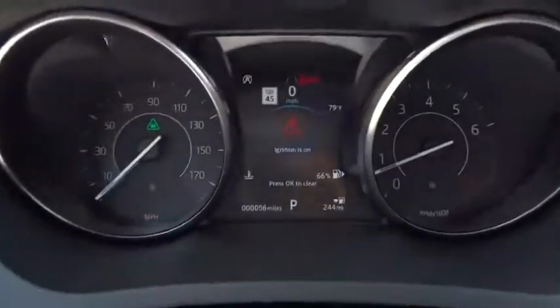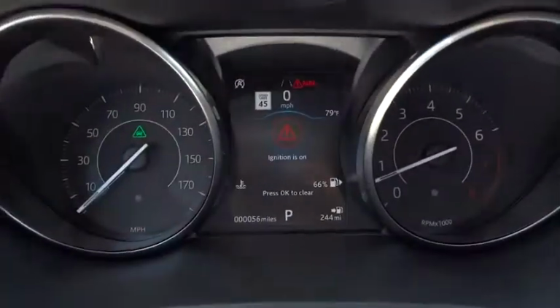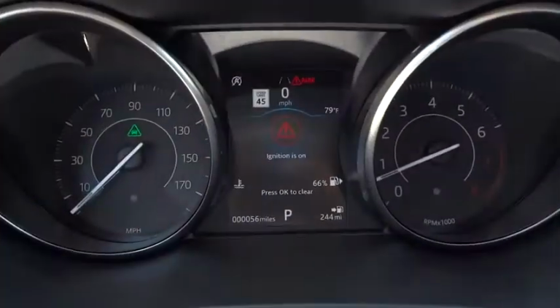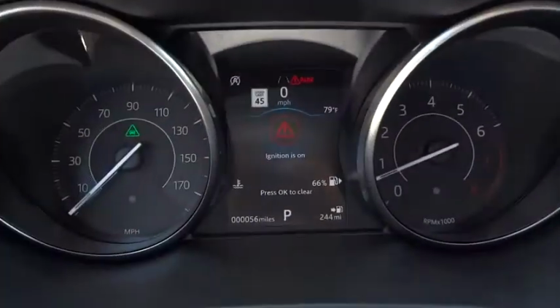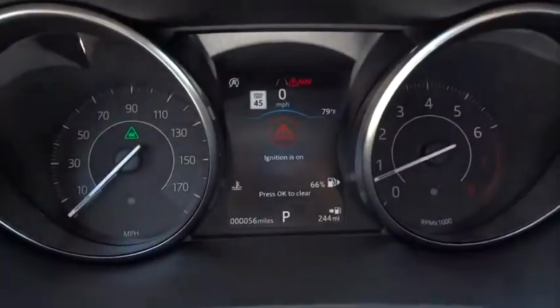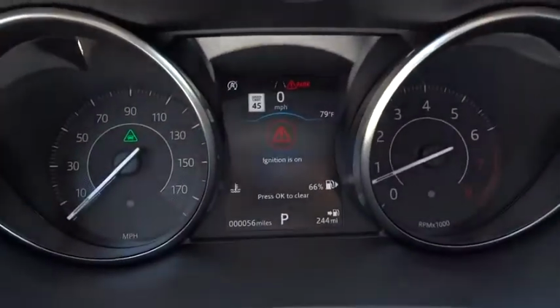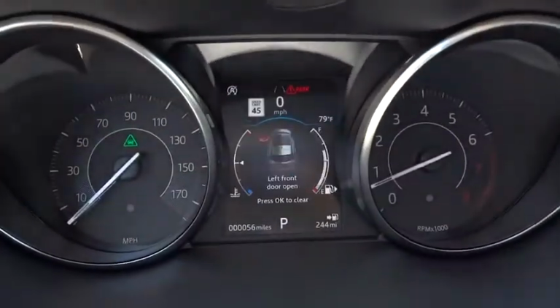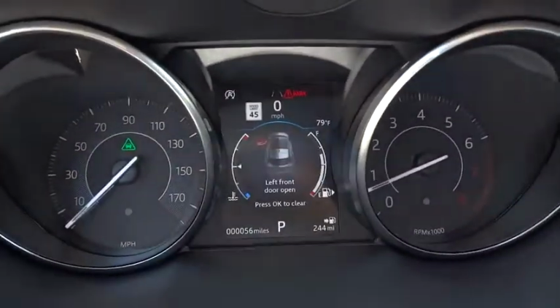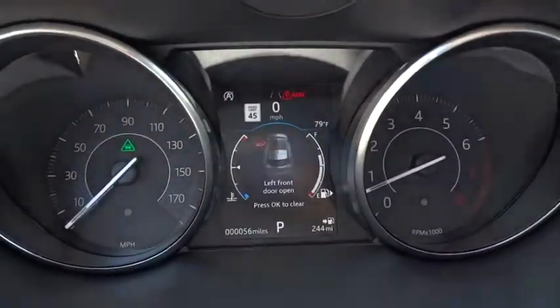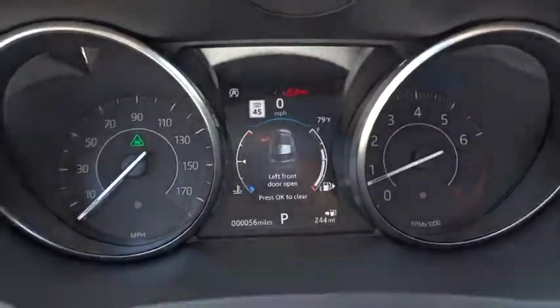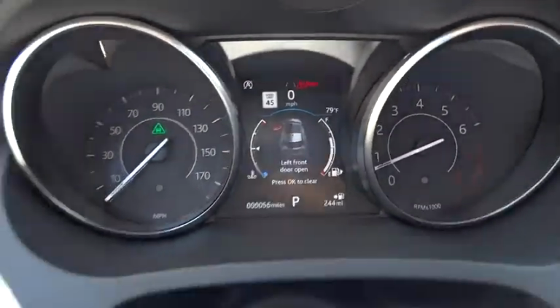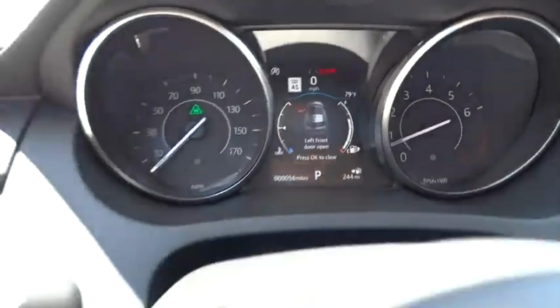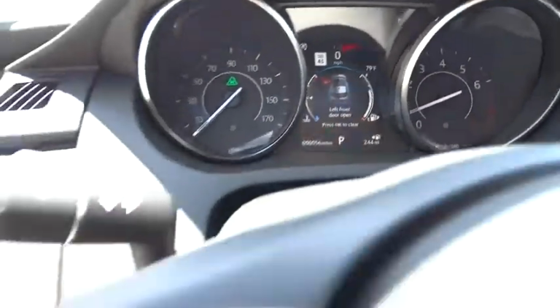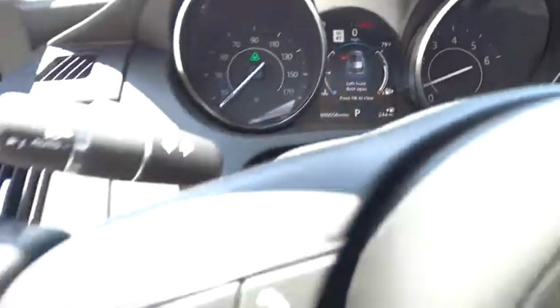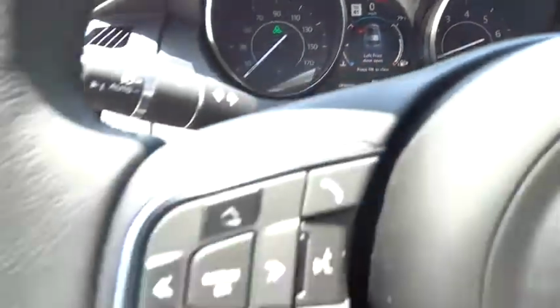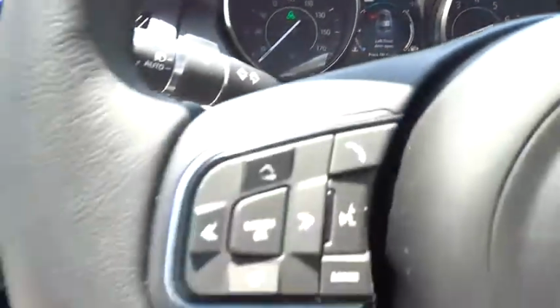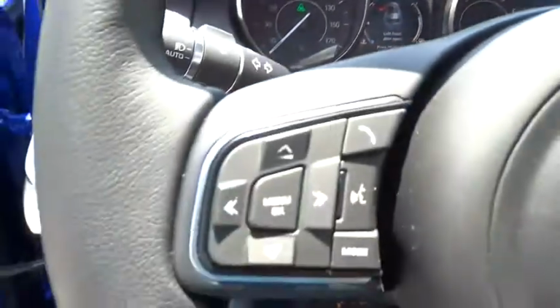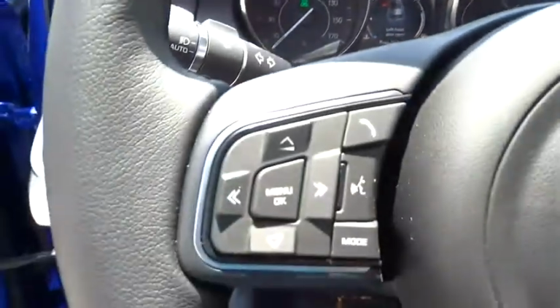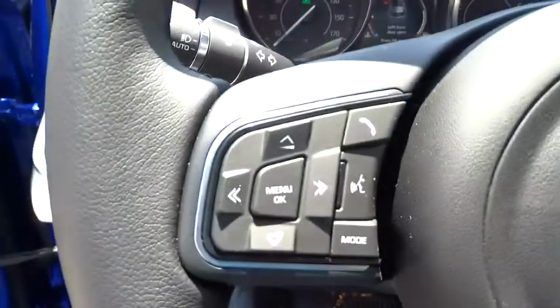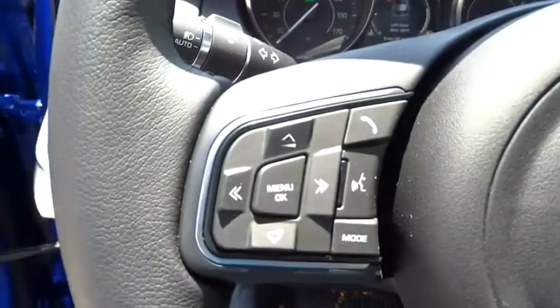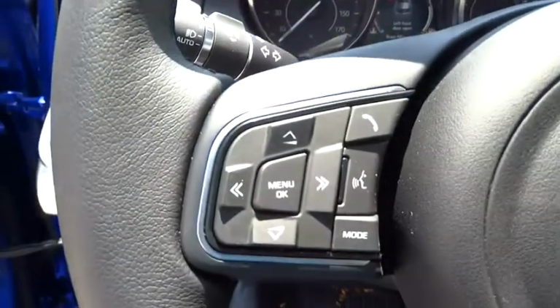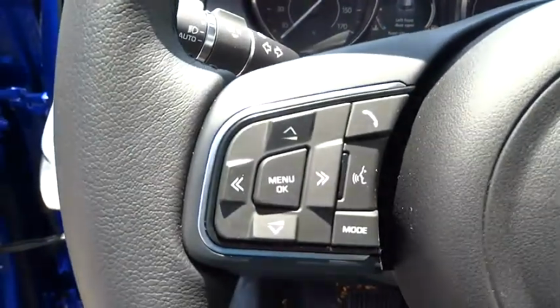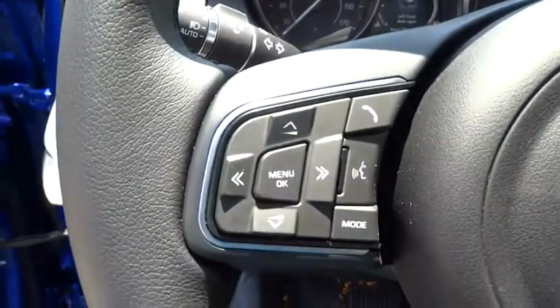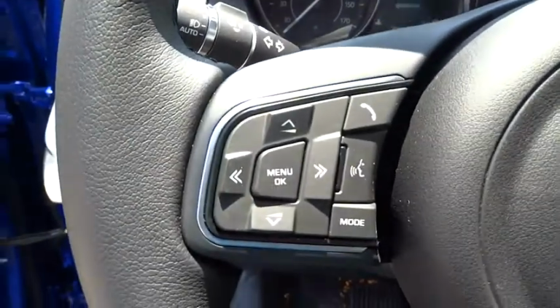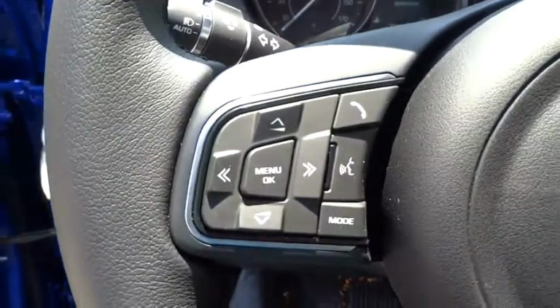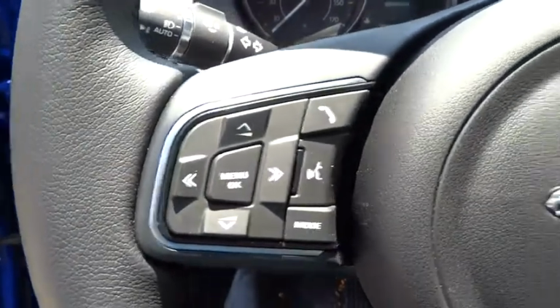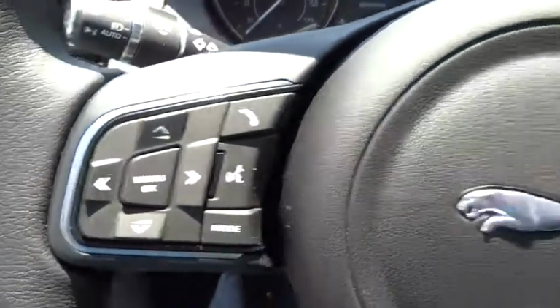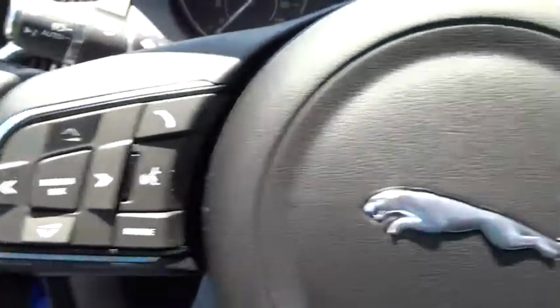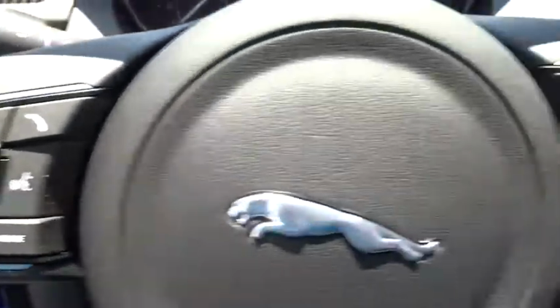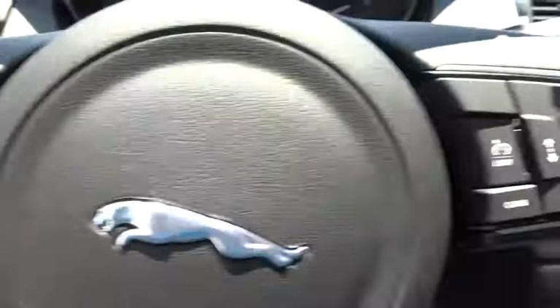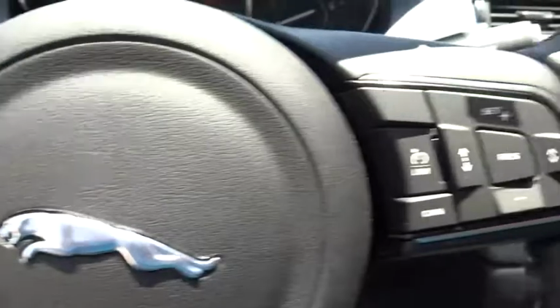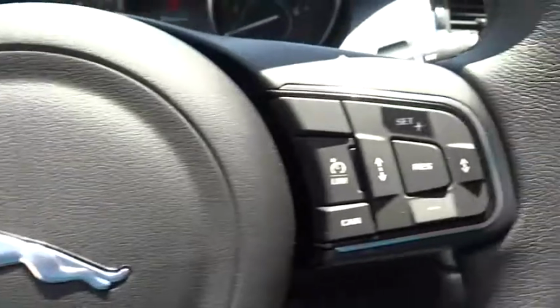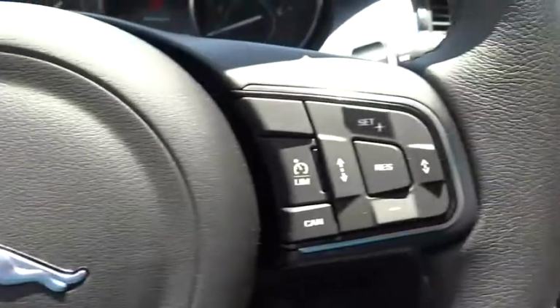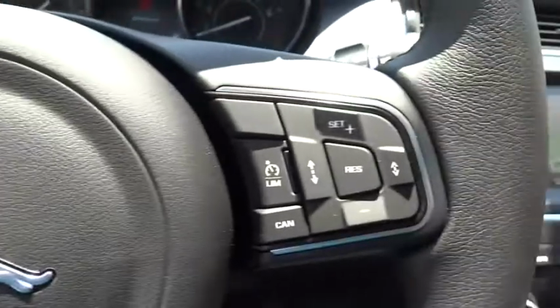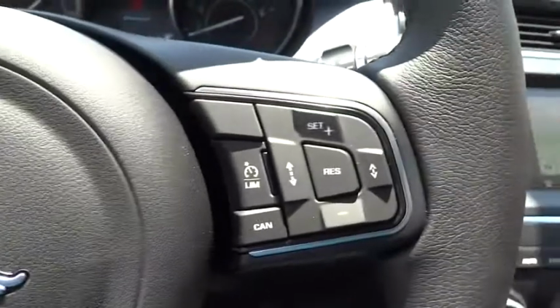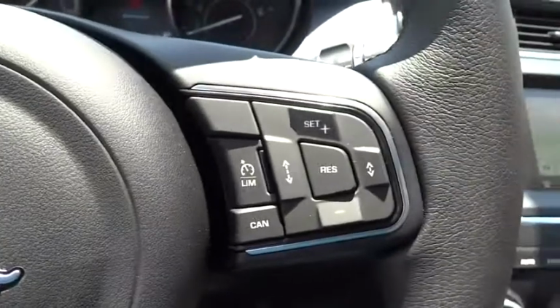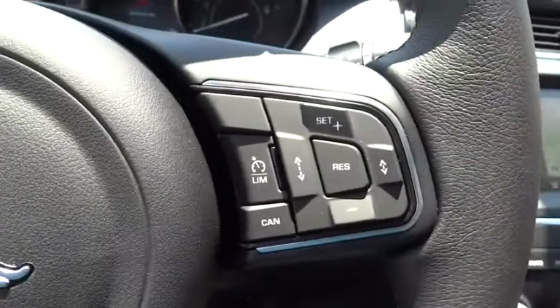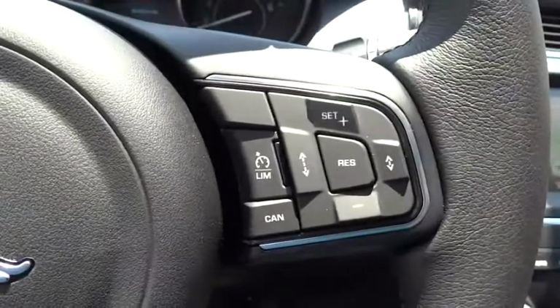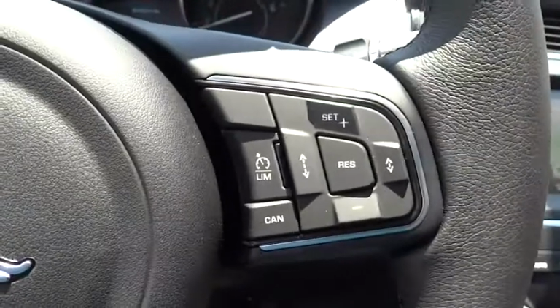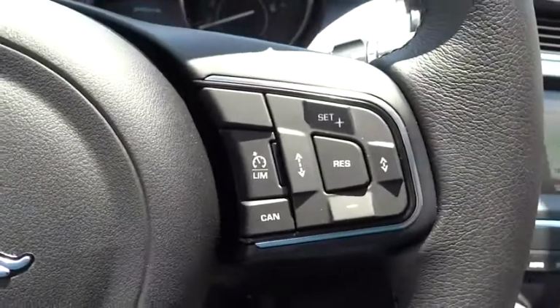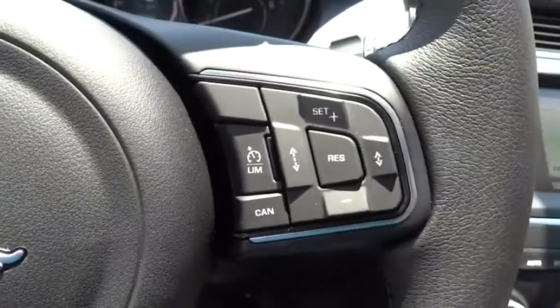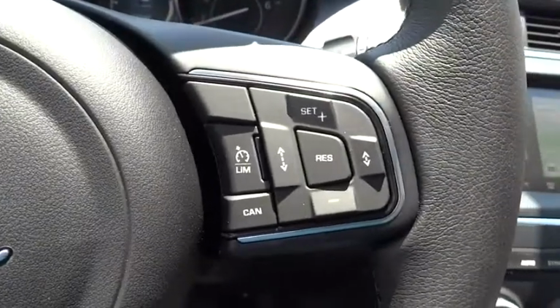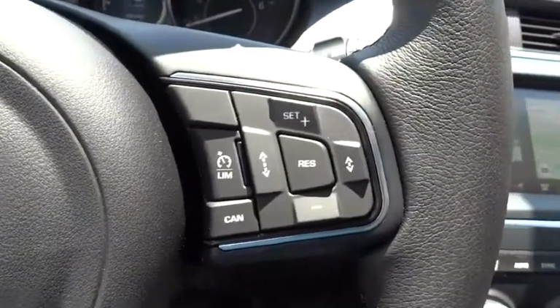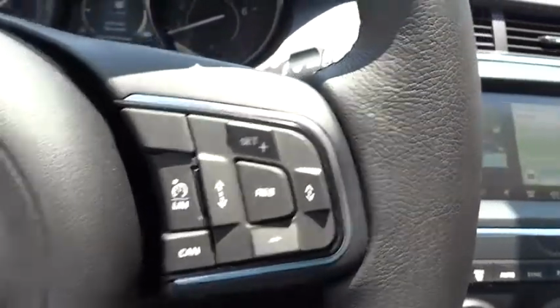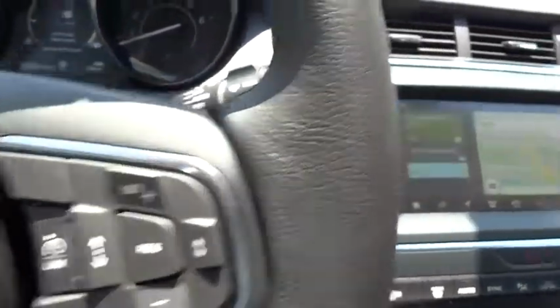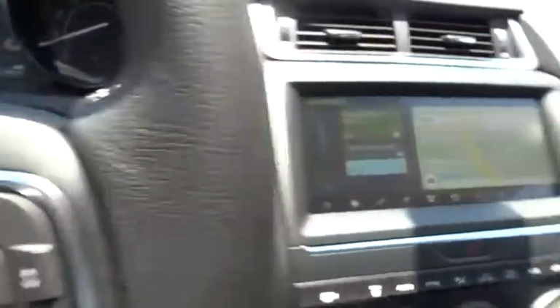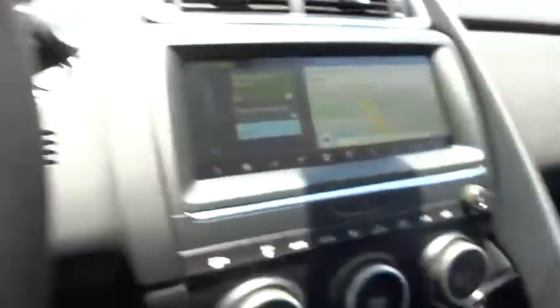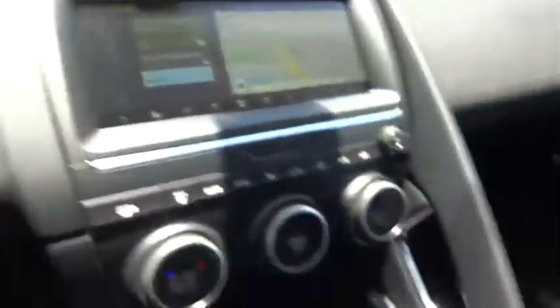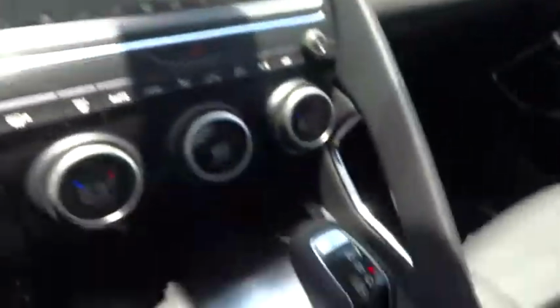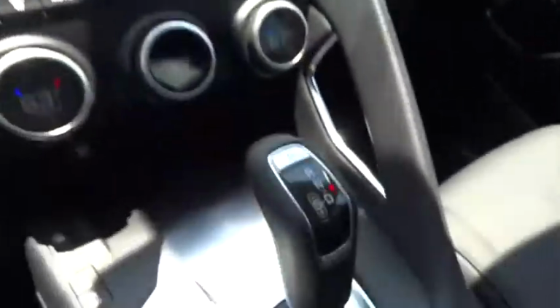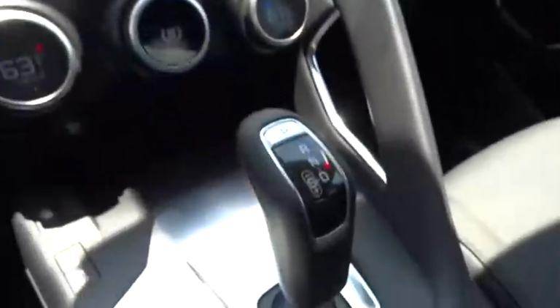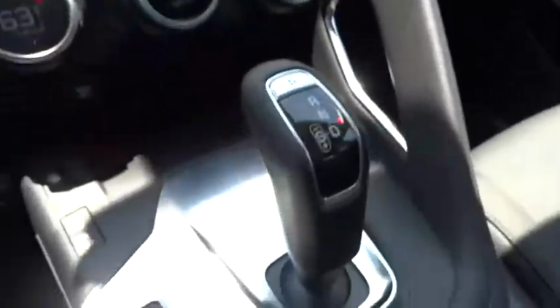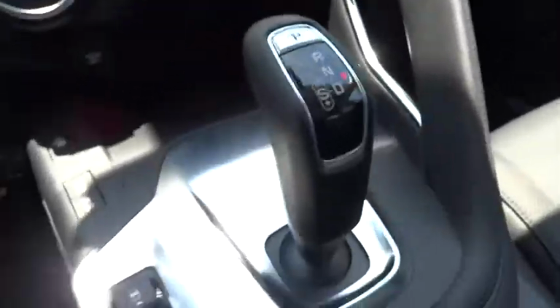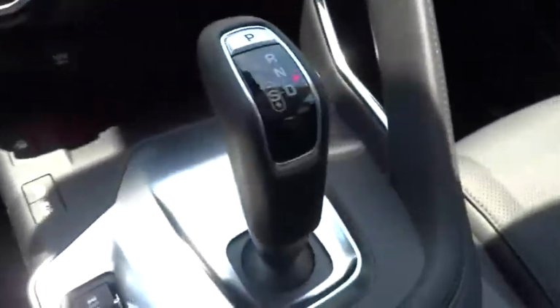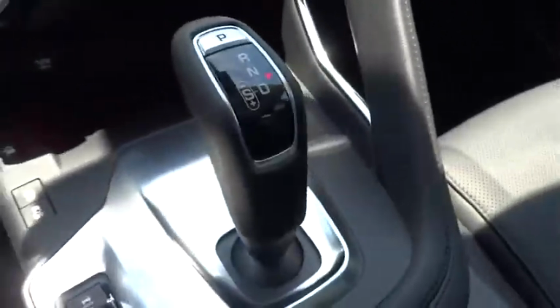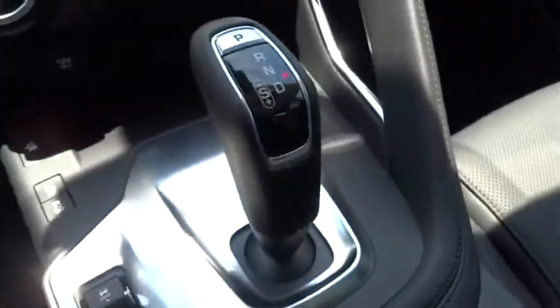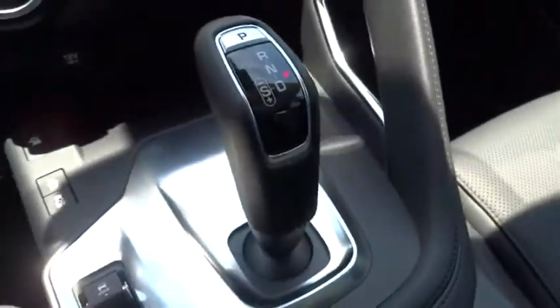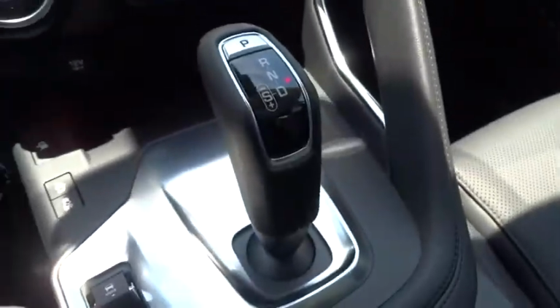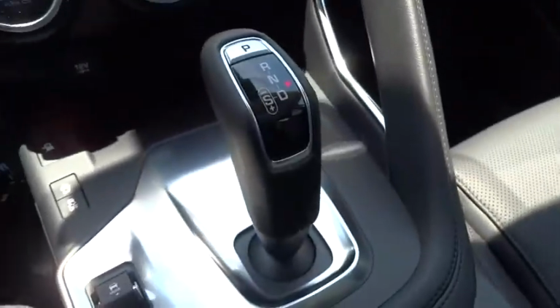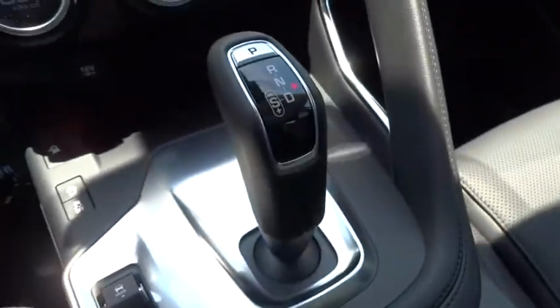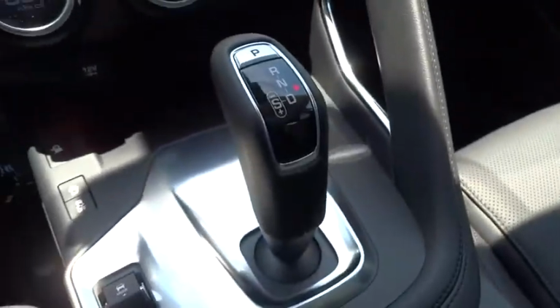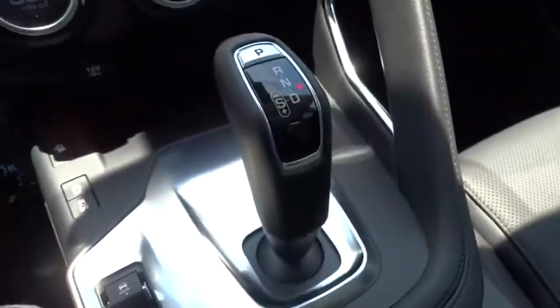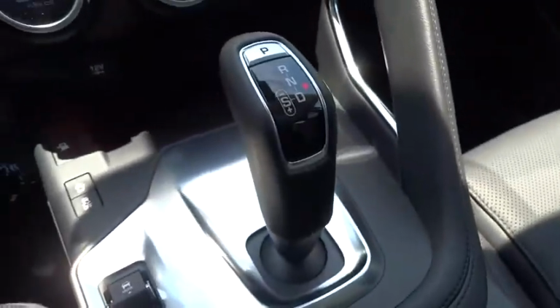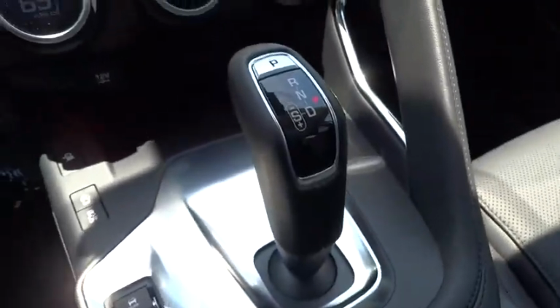Security system, rear window defroster, tachometer, overhead console, brake assist, panic alarm, remote keyless entry.